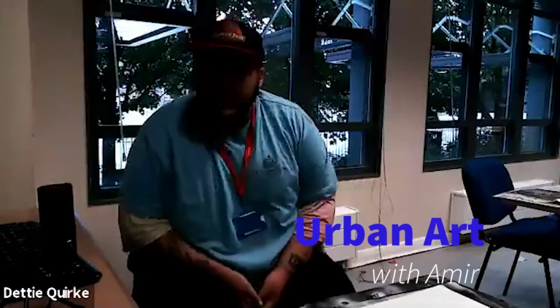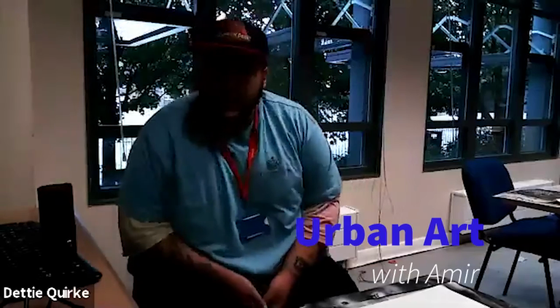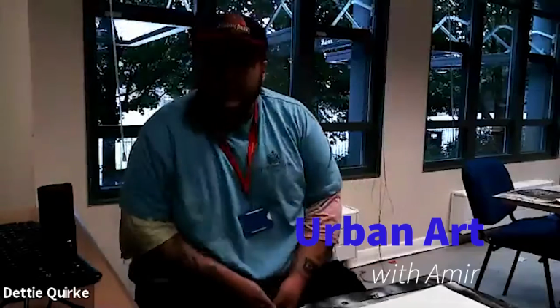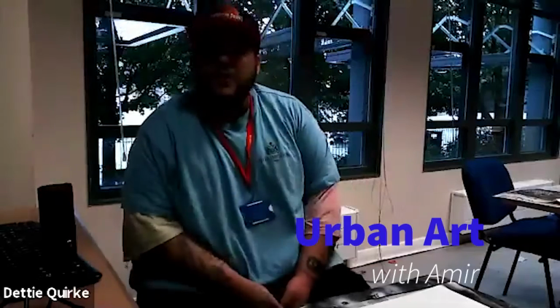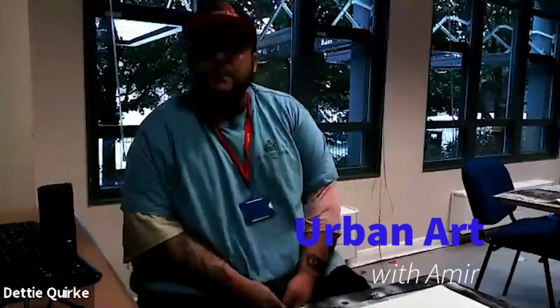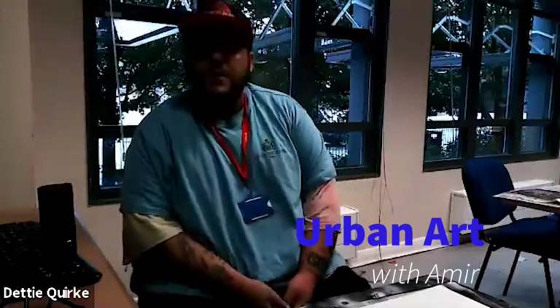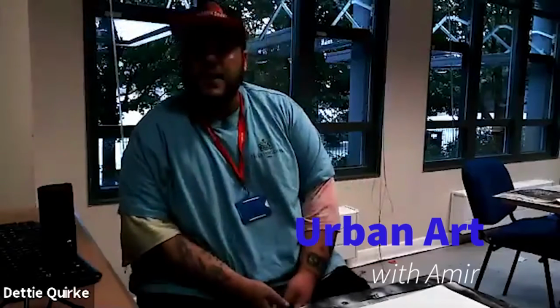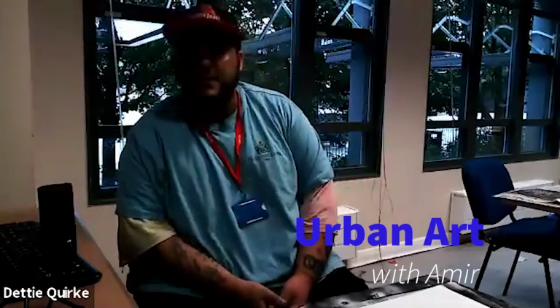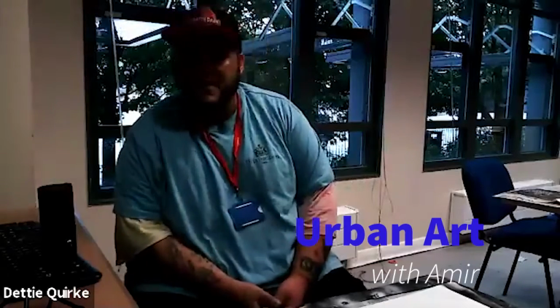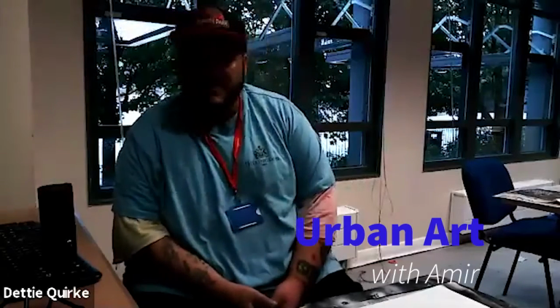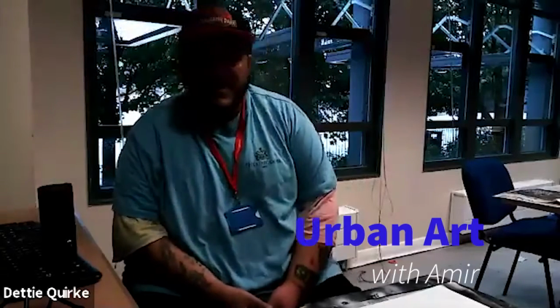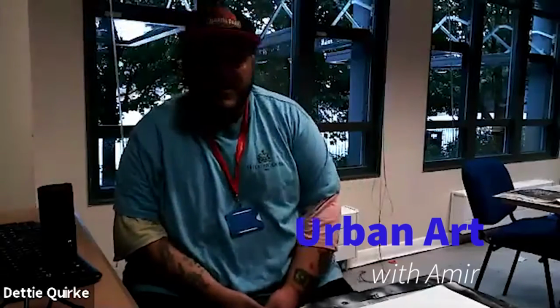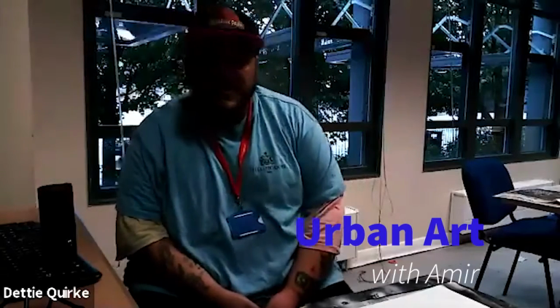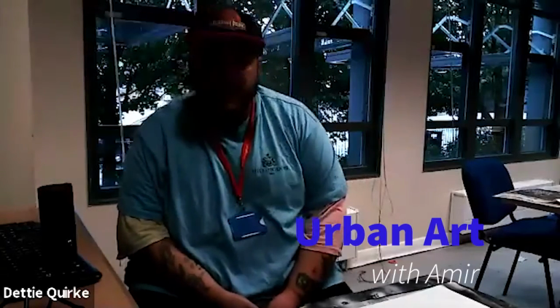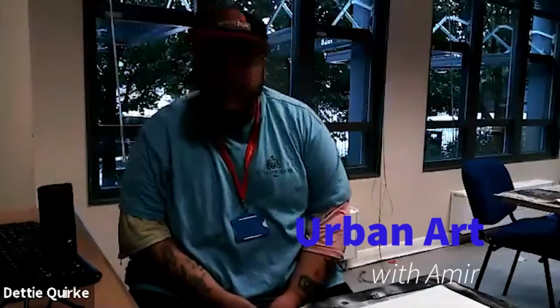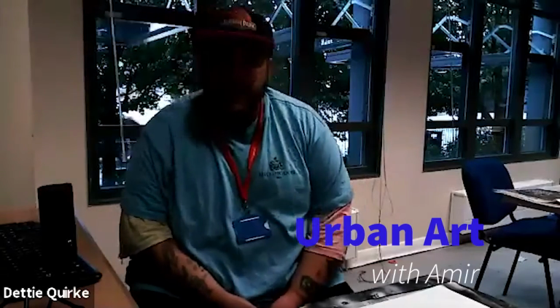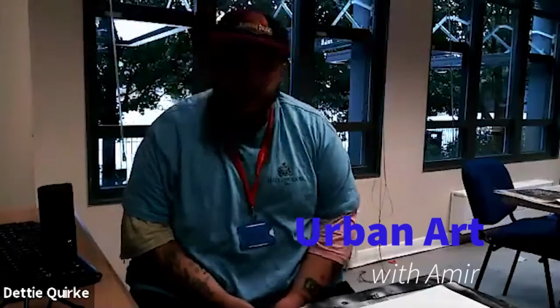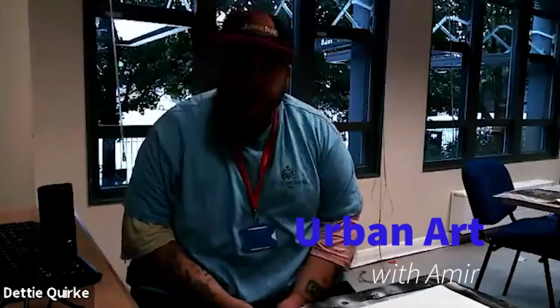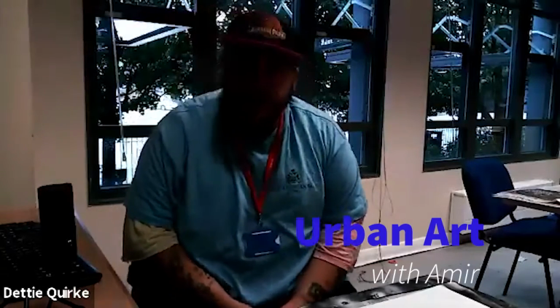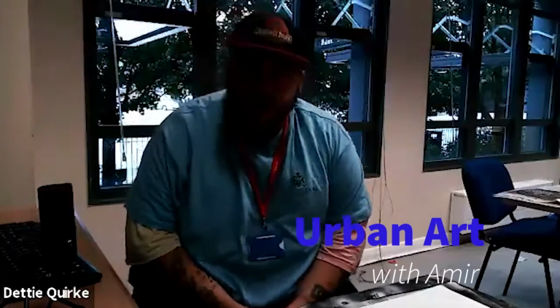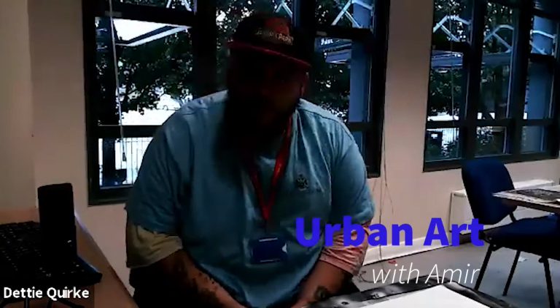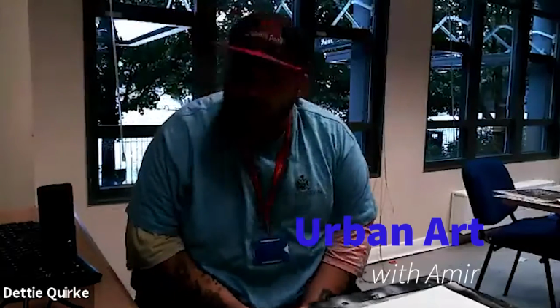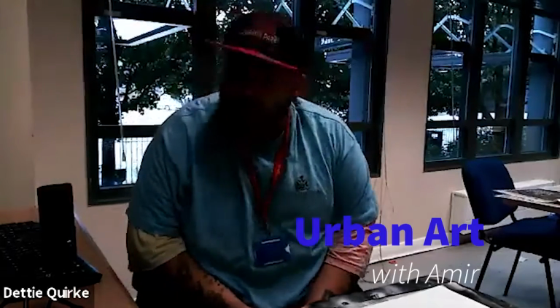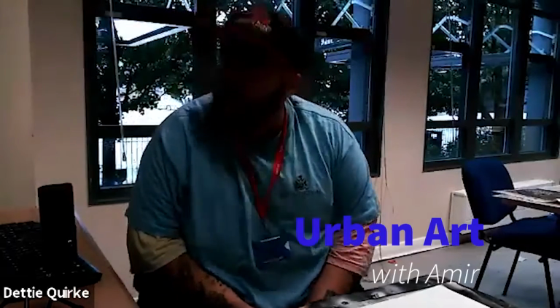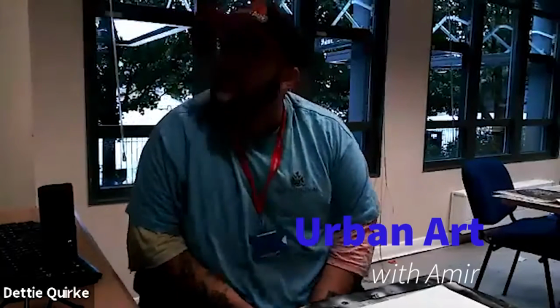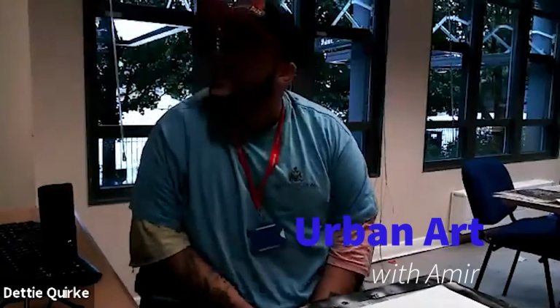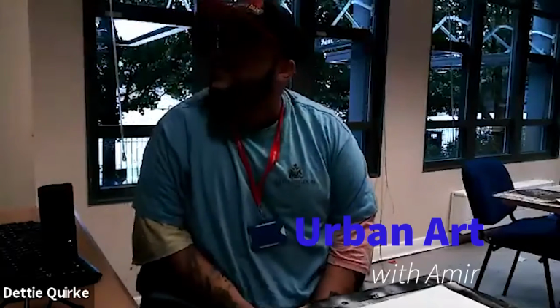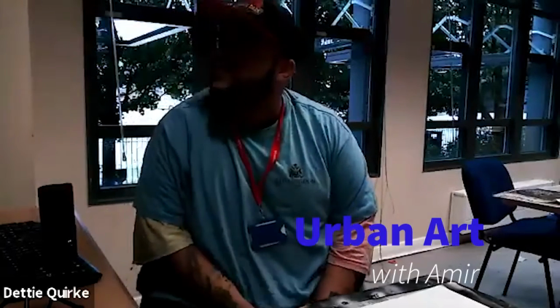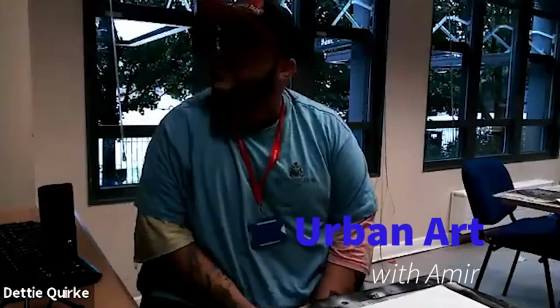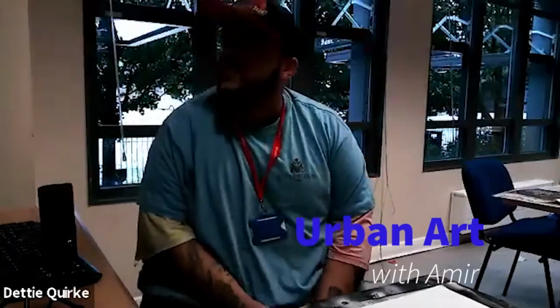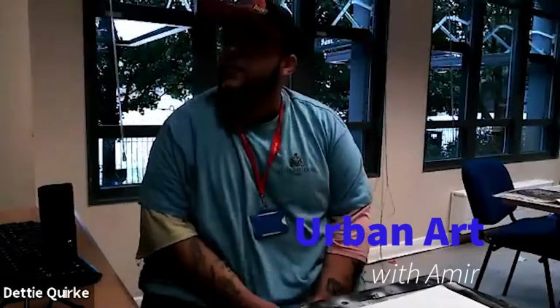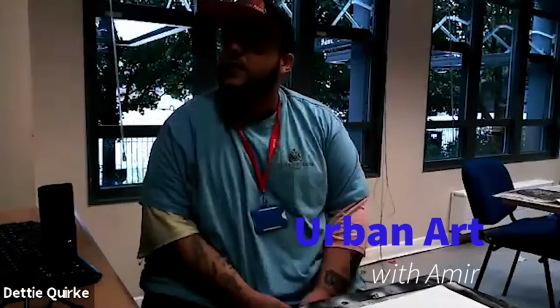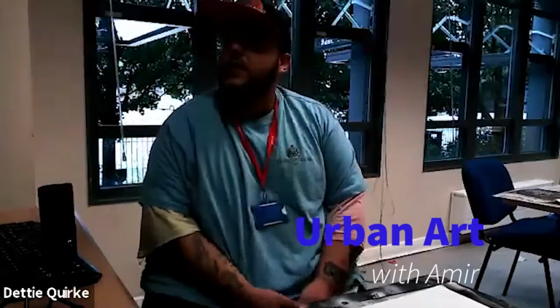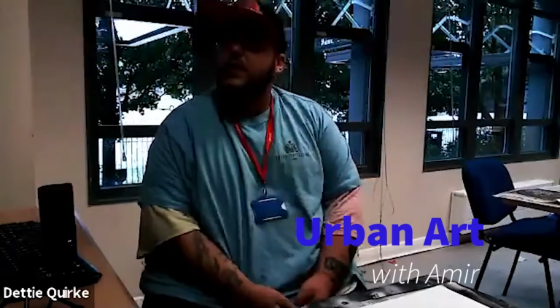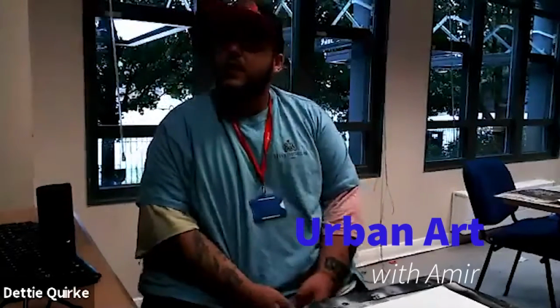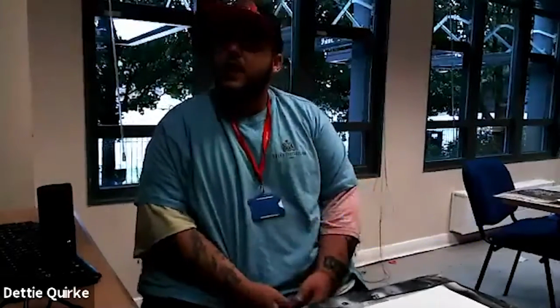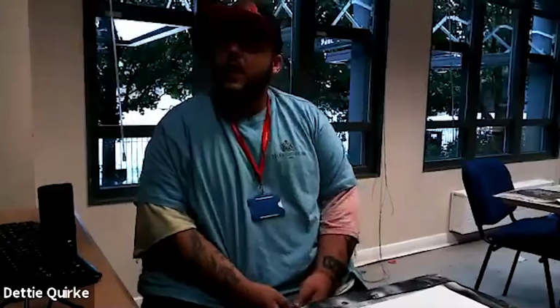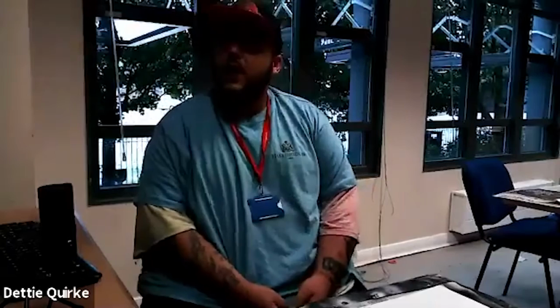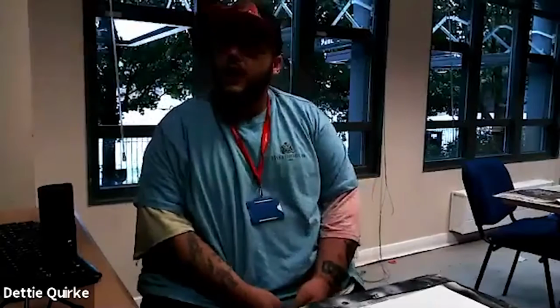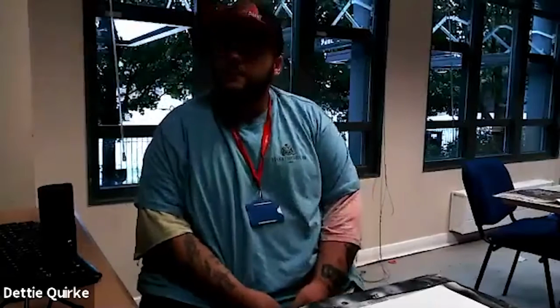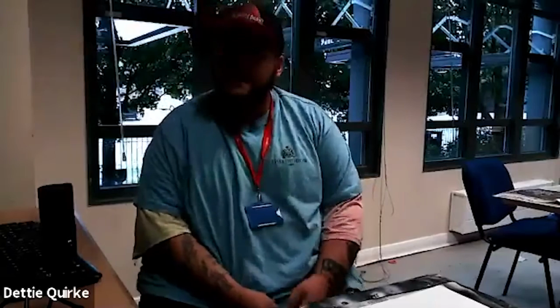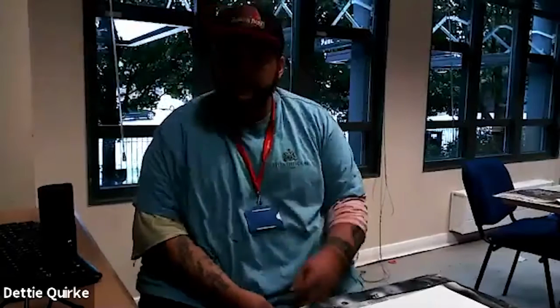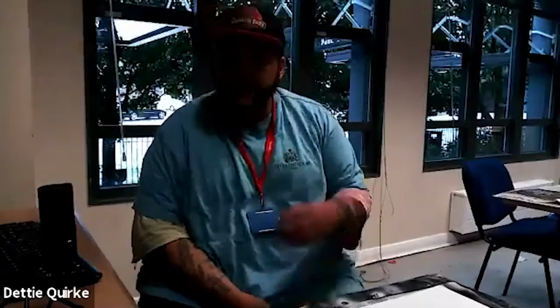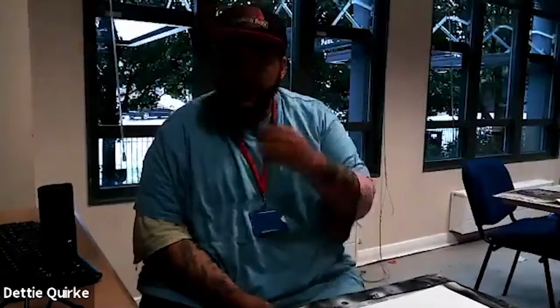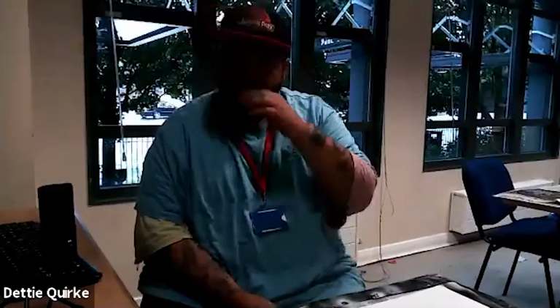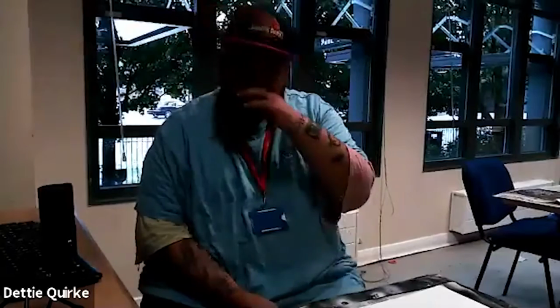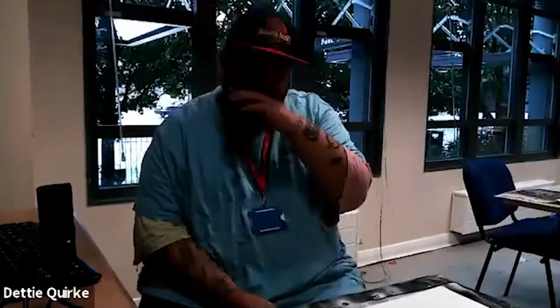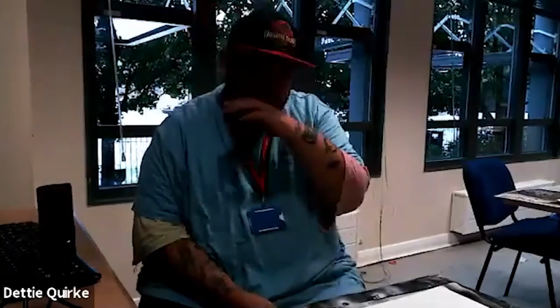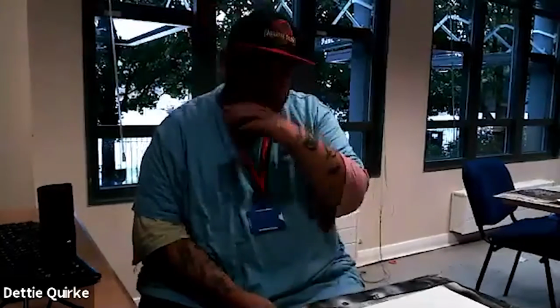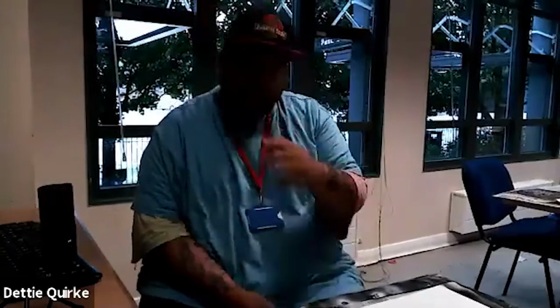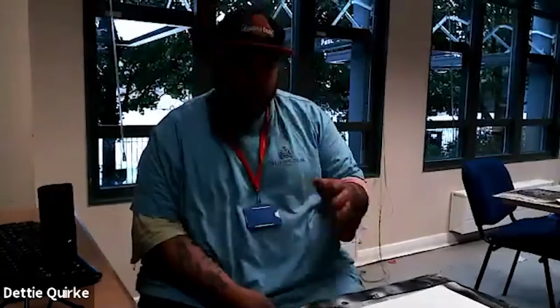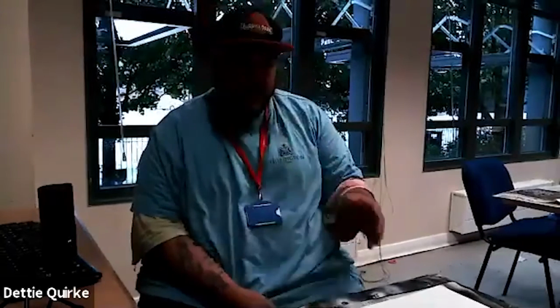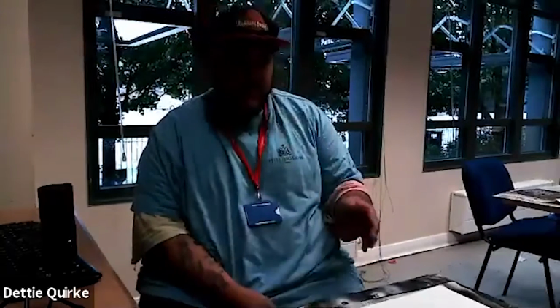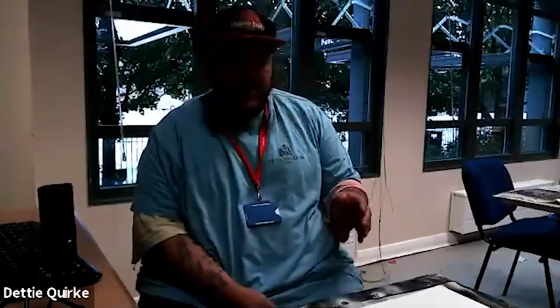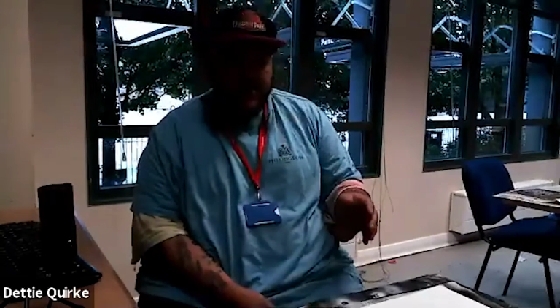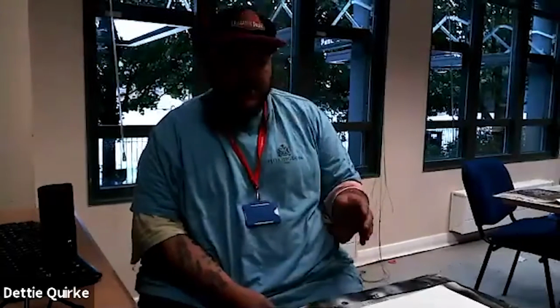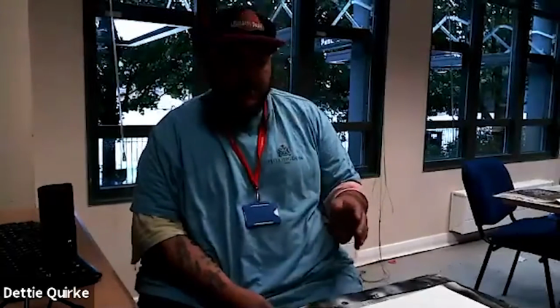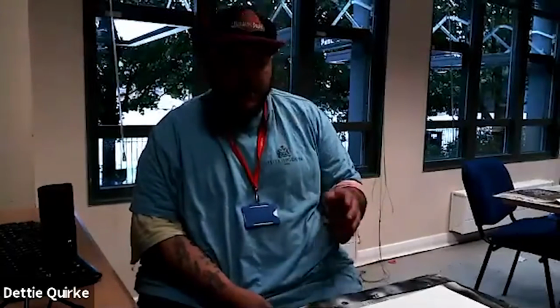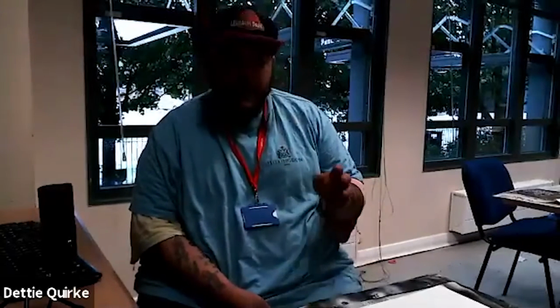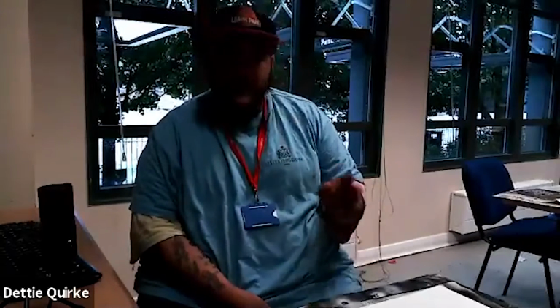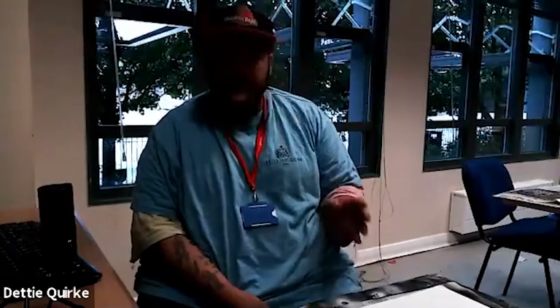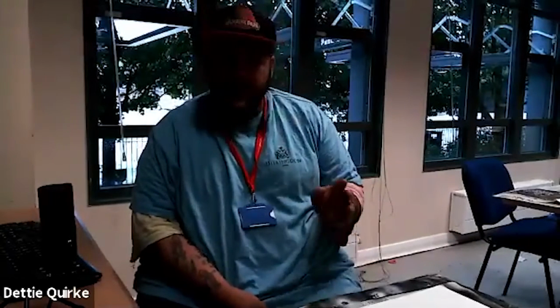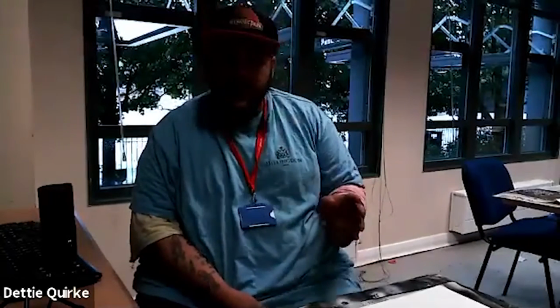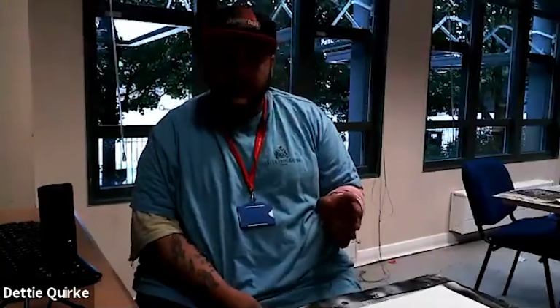Hello, my name is Amir. I'm a youth worker with Hillington Council. Today we're going to be doing some urban art.